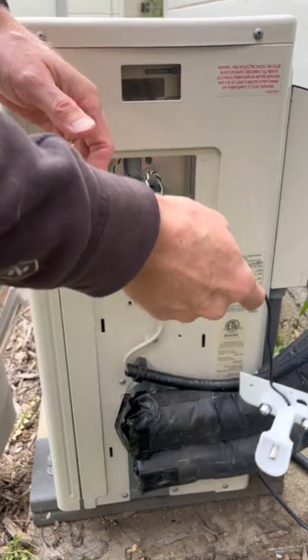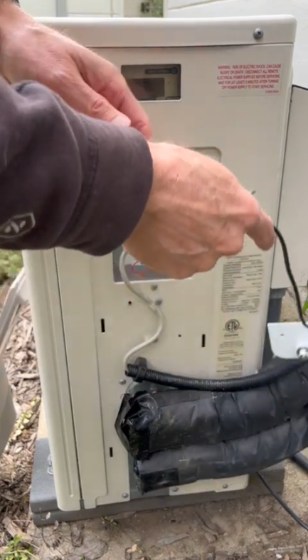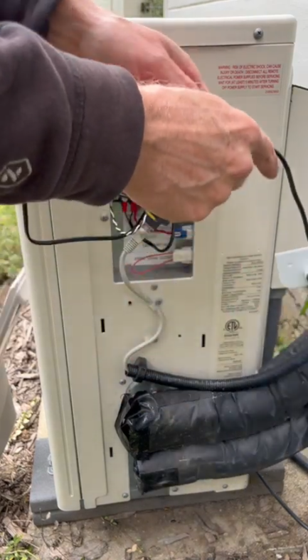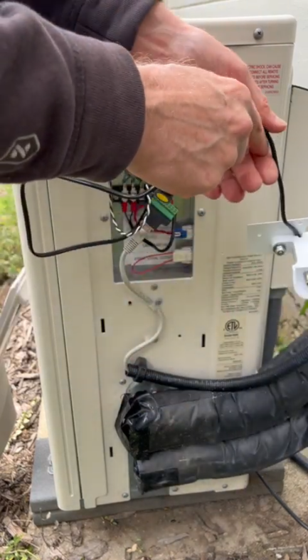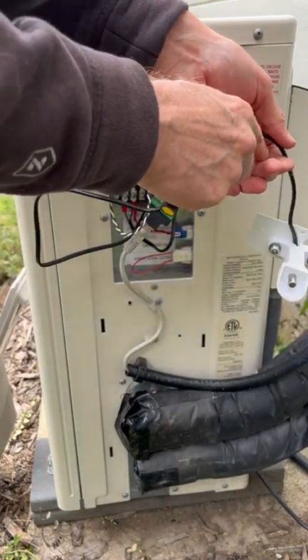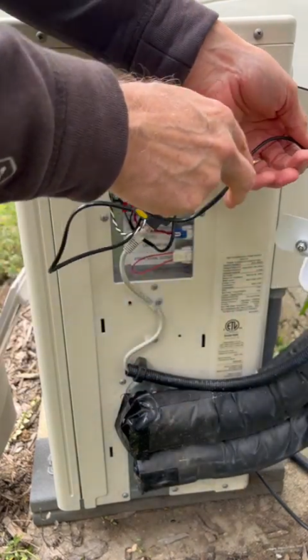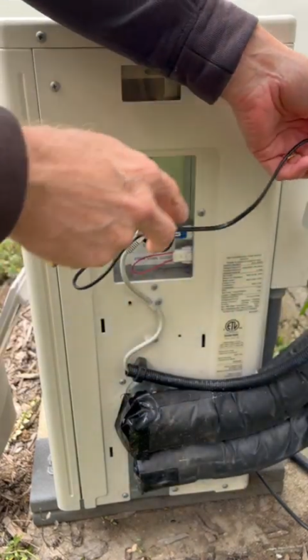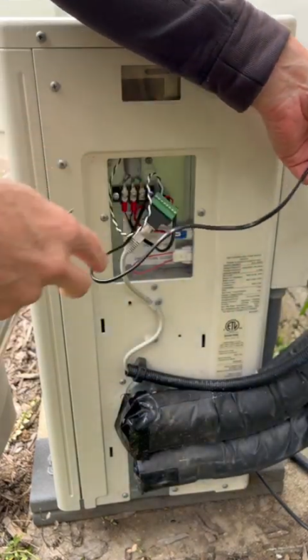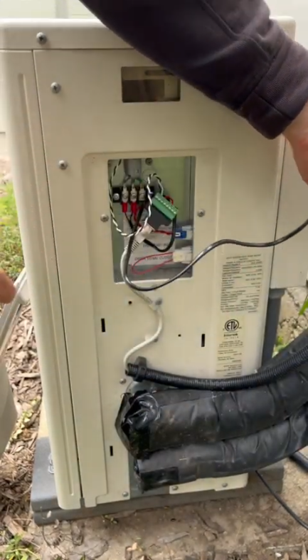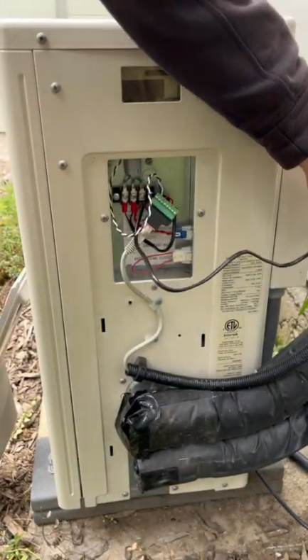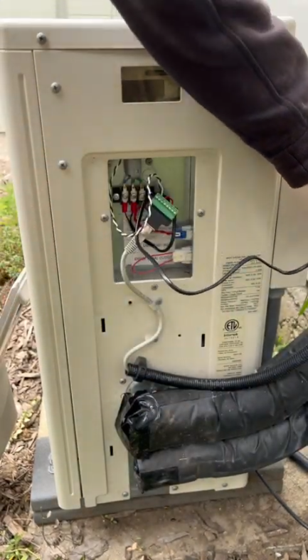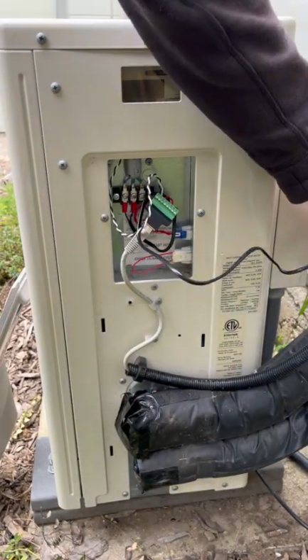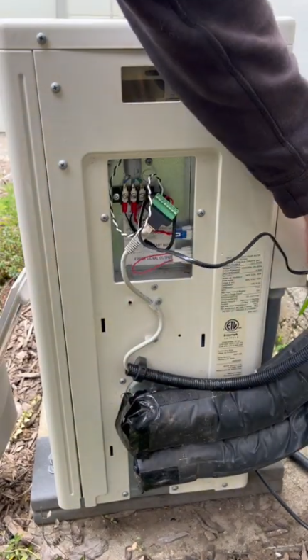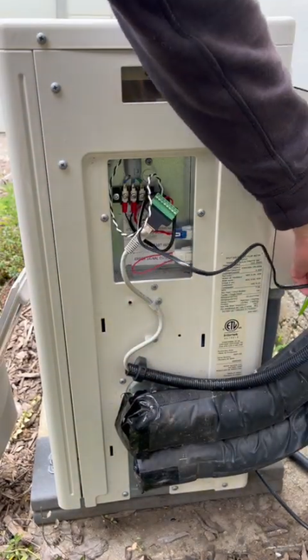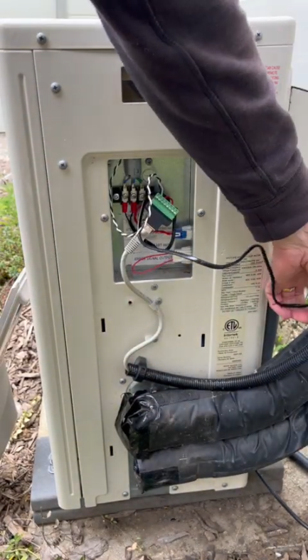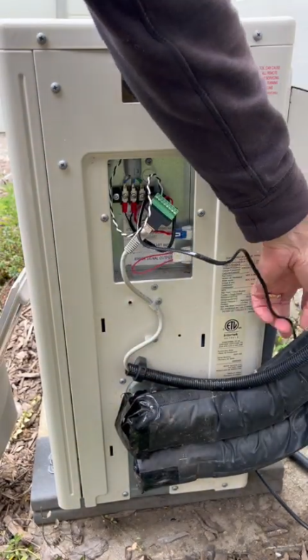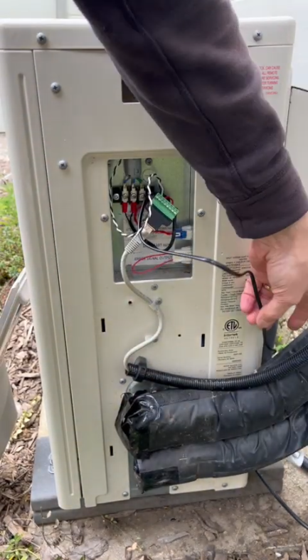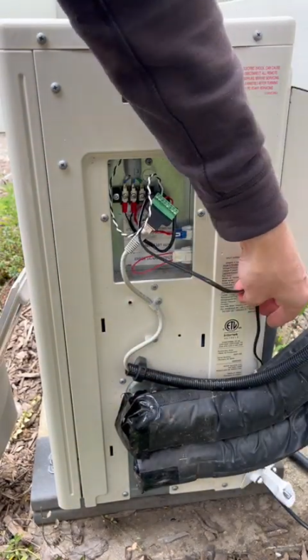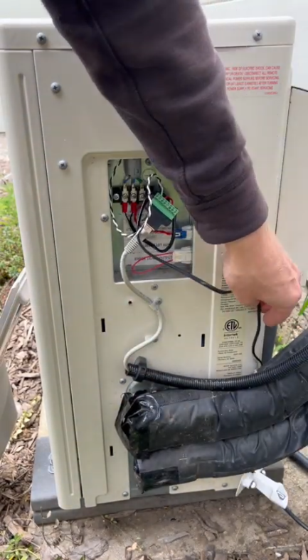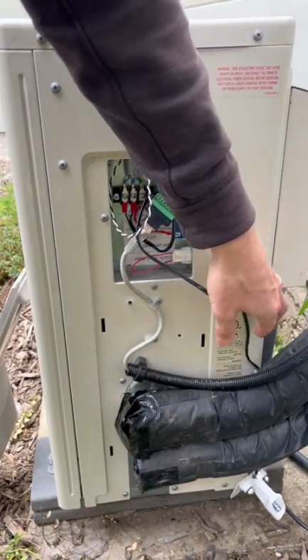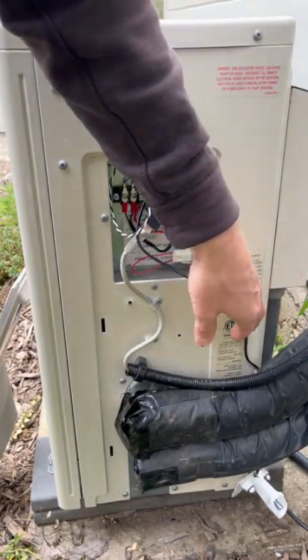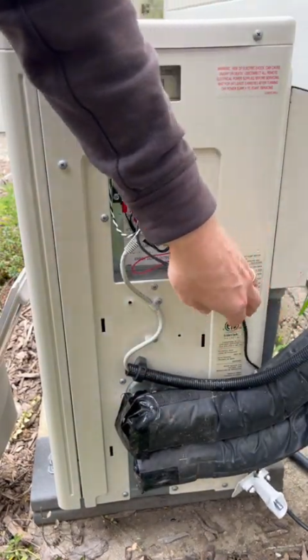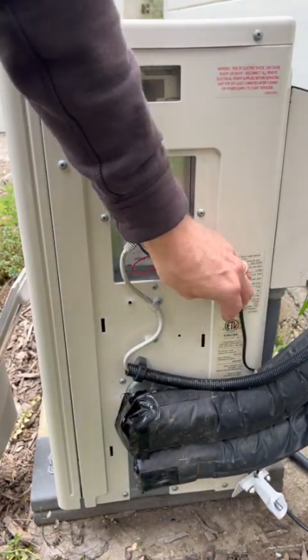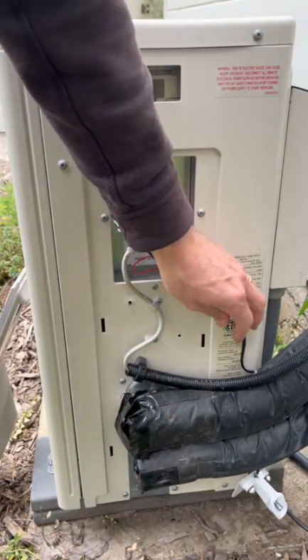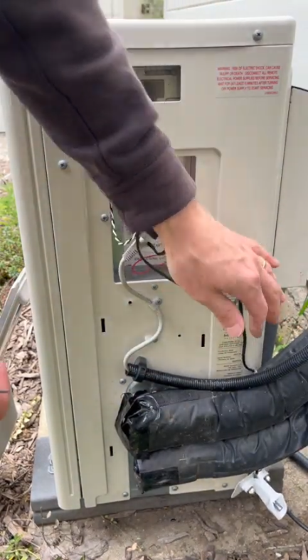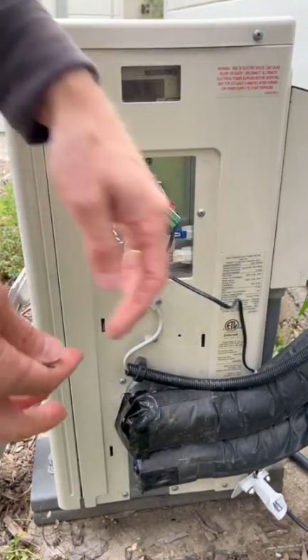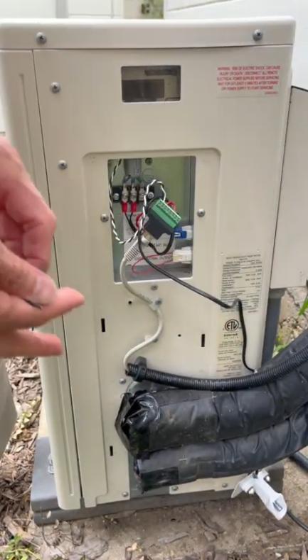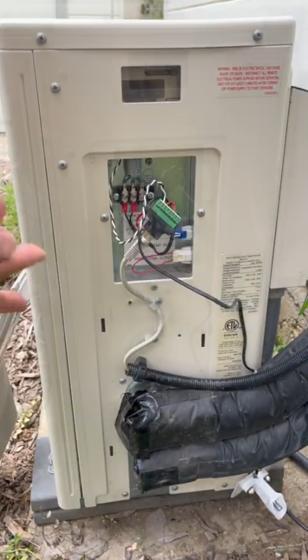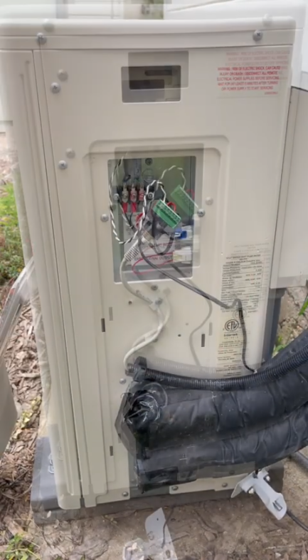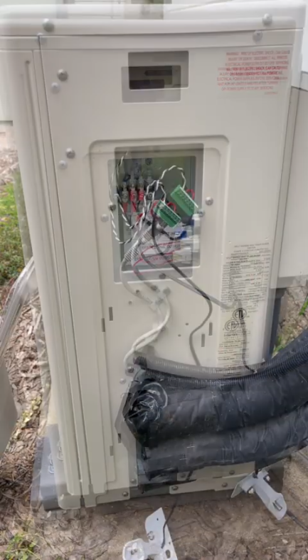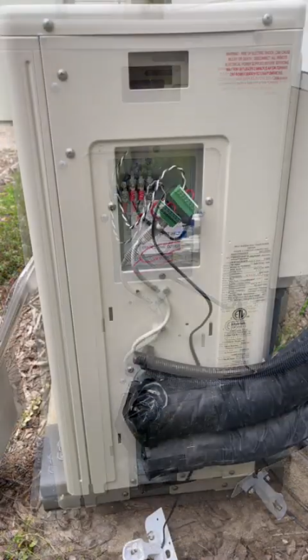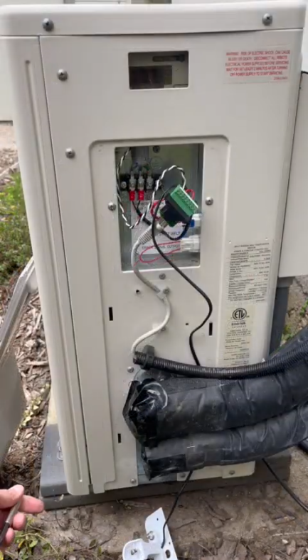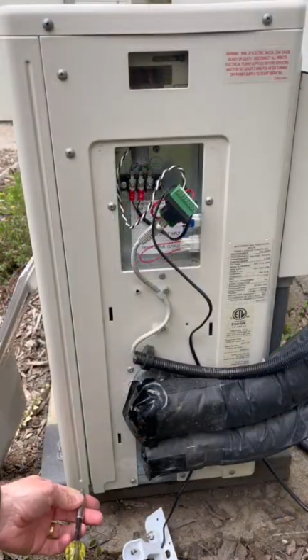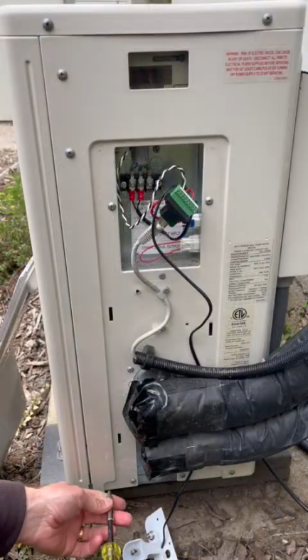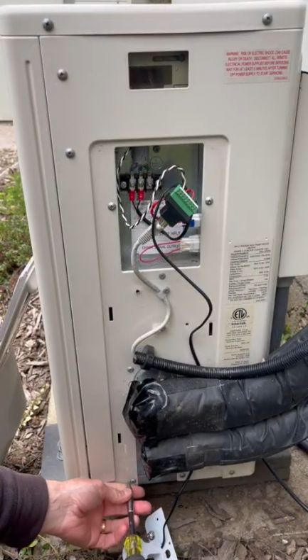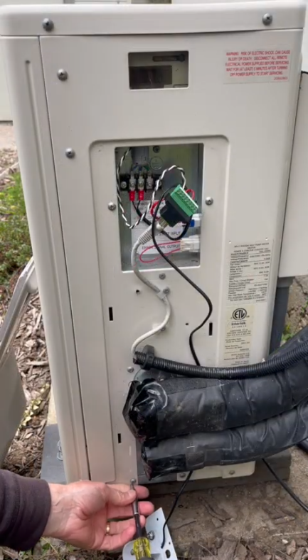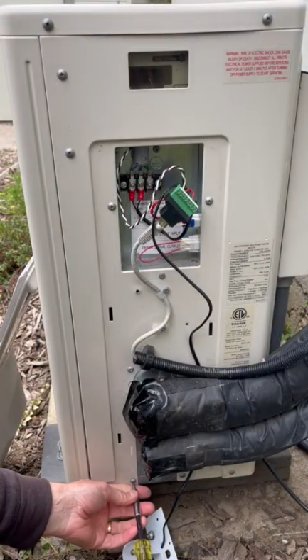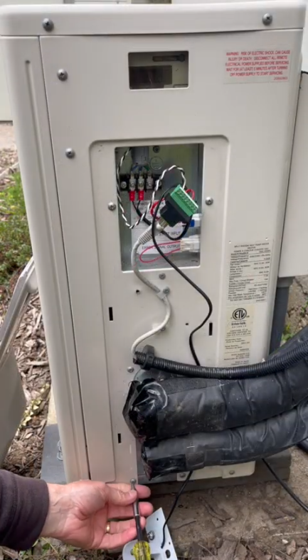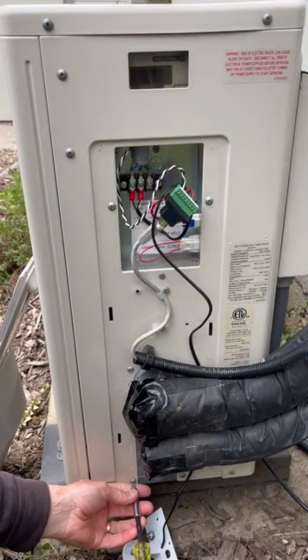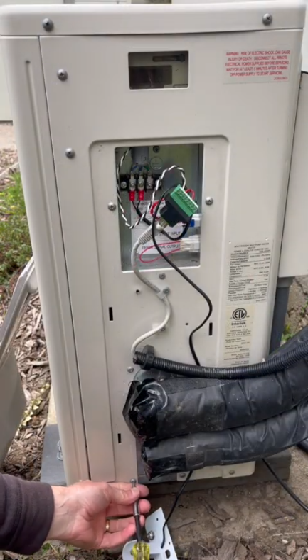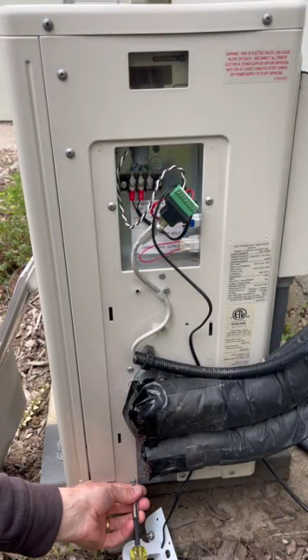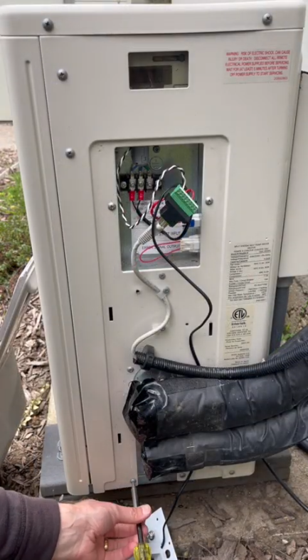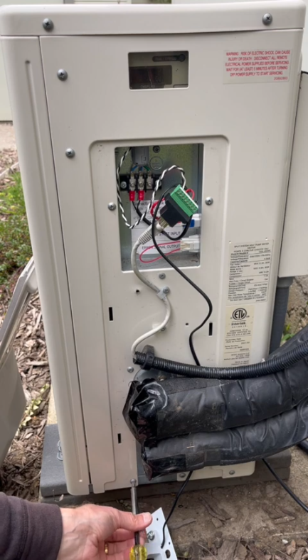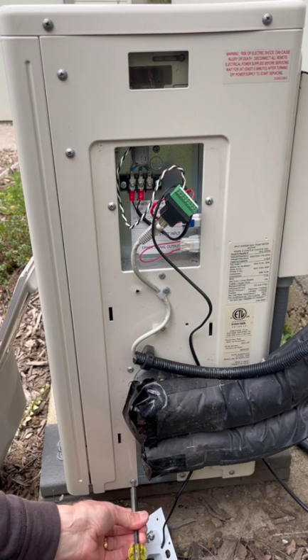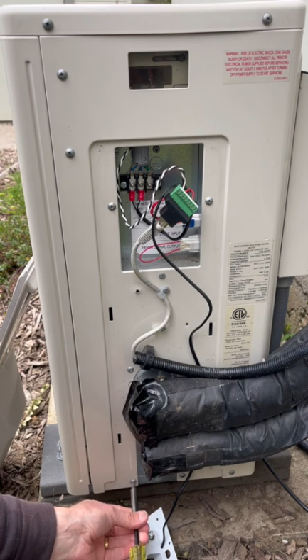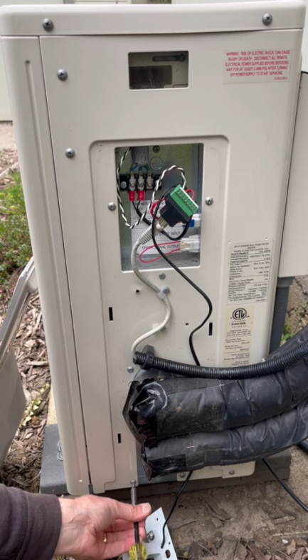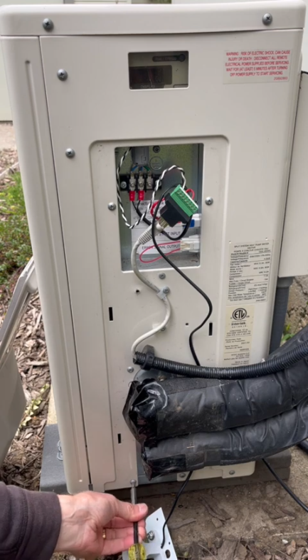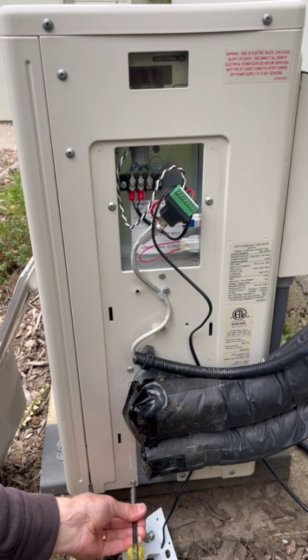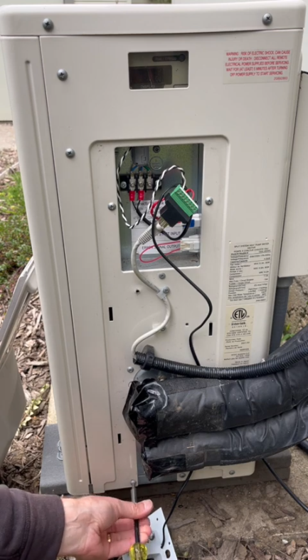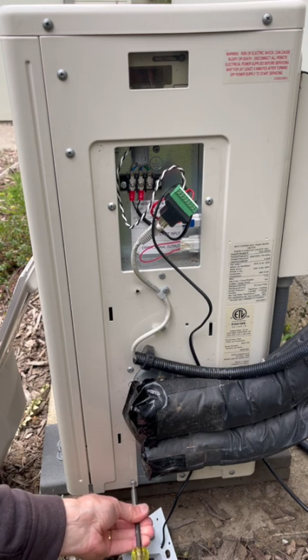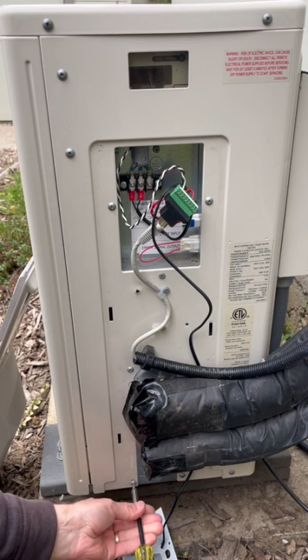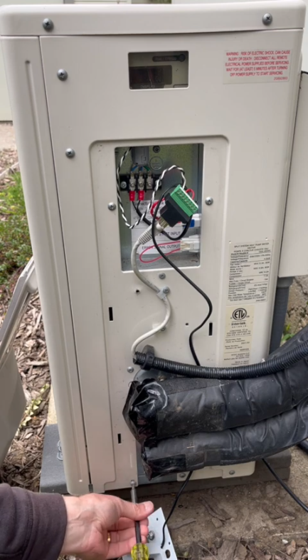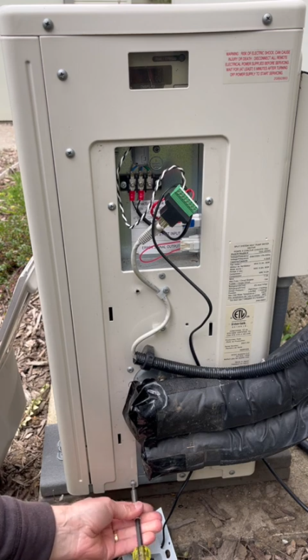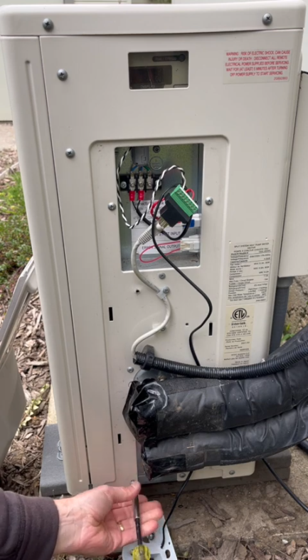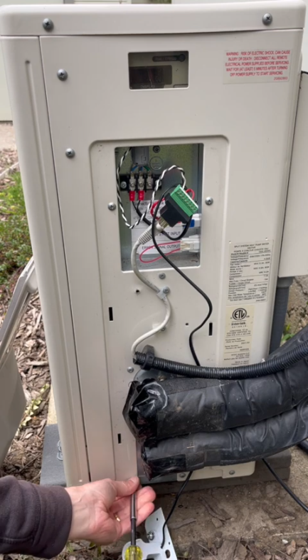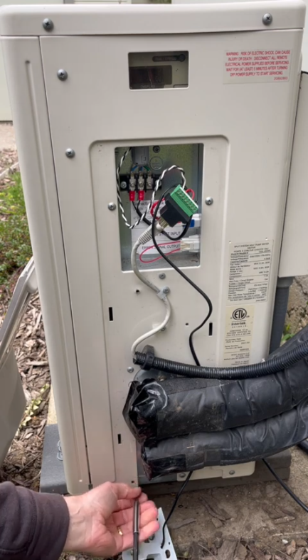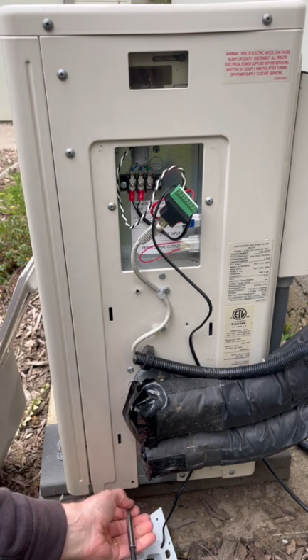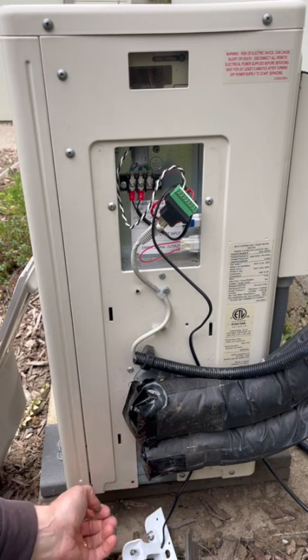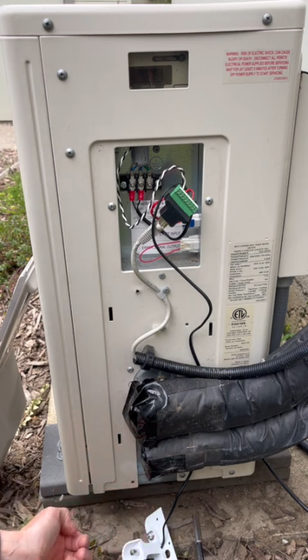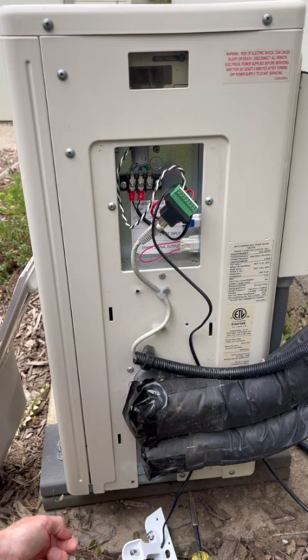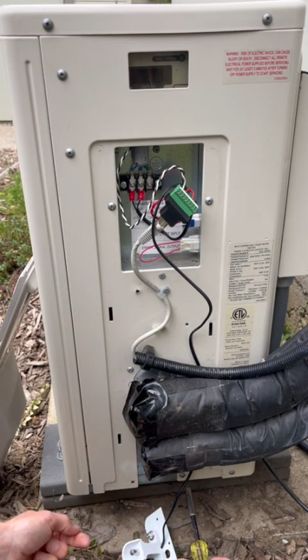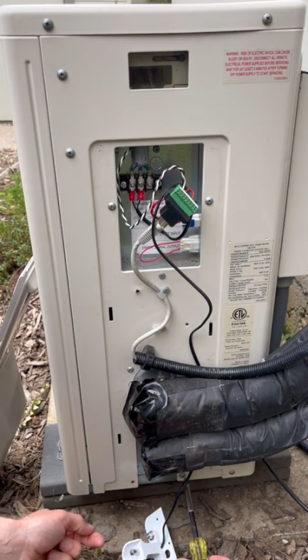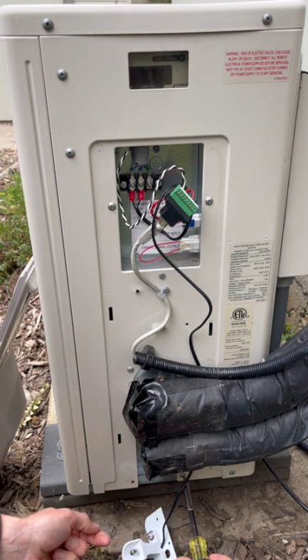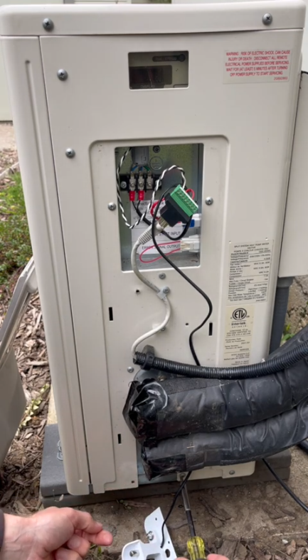Finally, we're going to hook up the outdoor thermistor. It is best to wrap this around the backside of the plumbing.